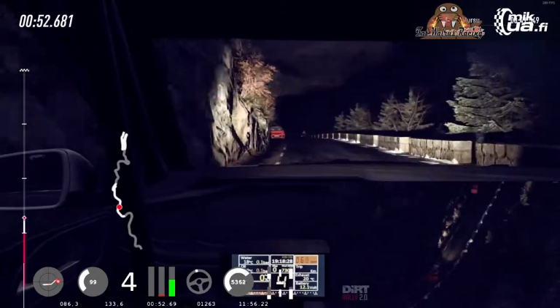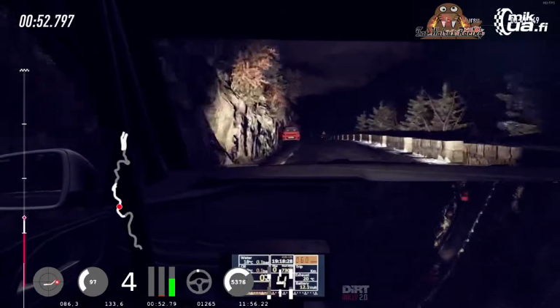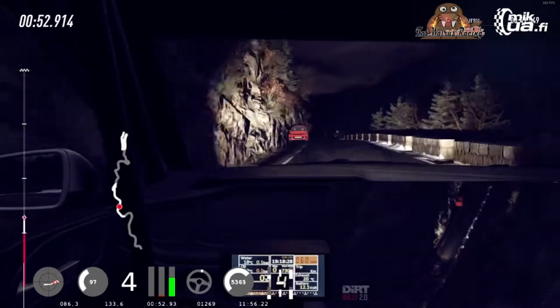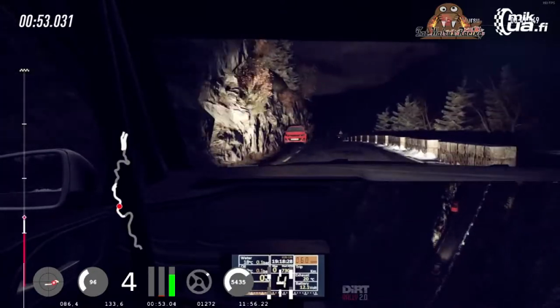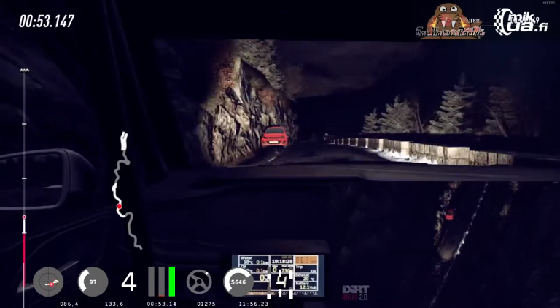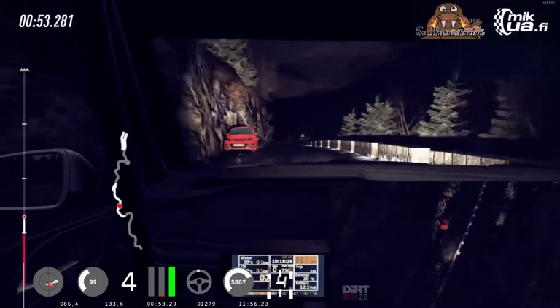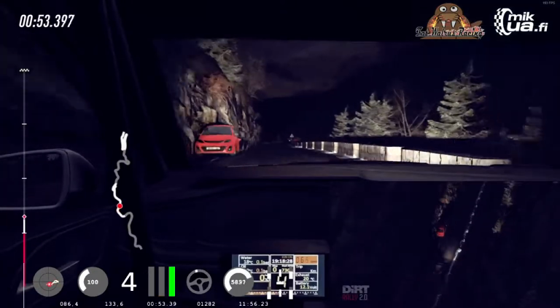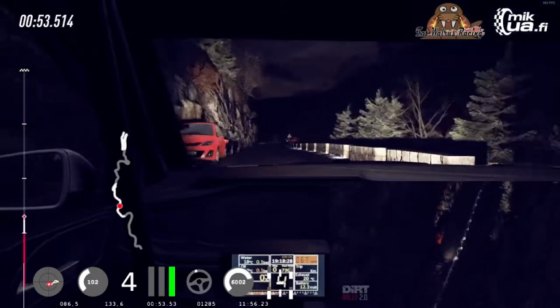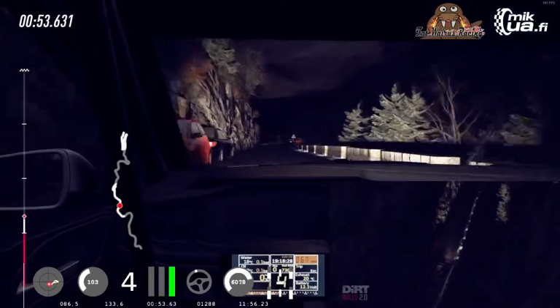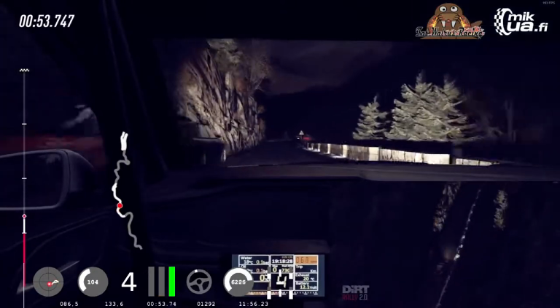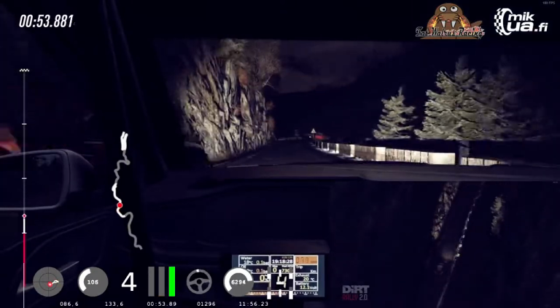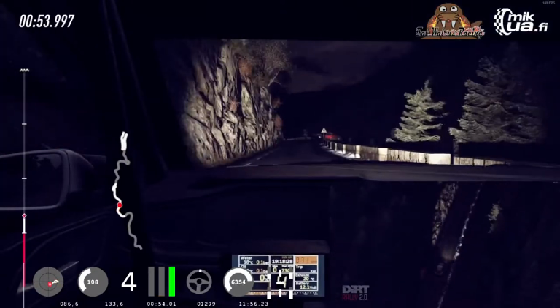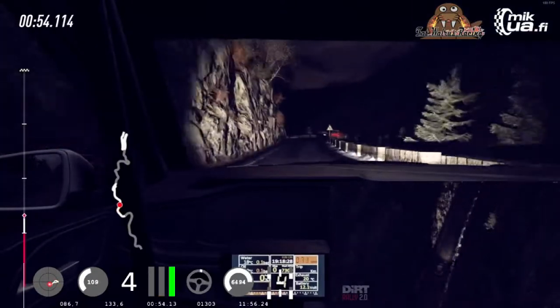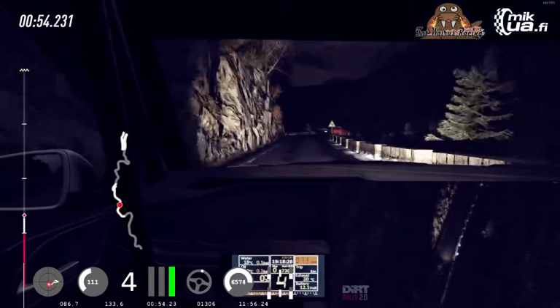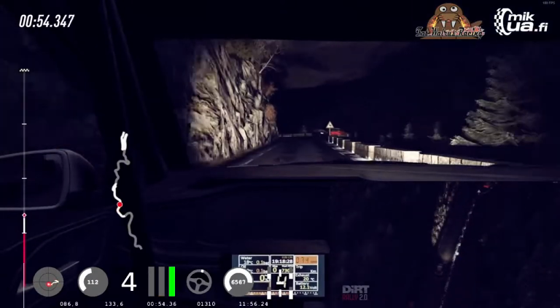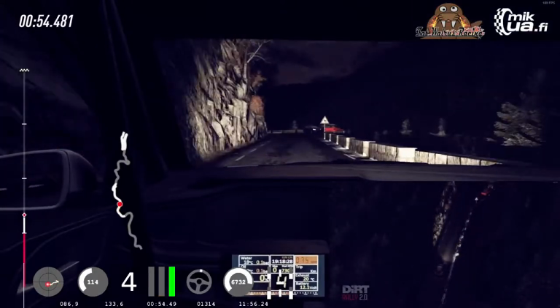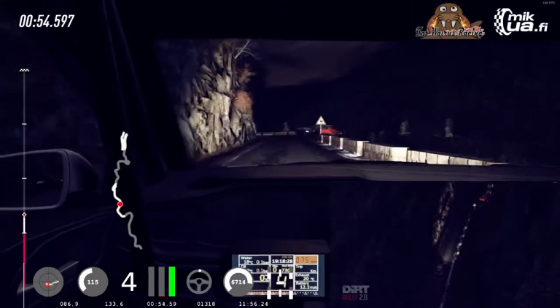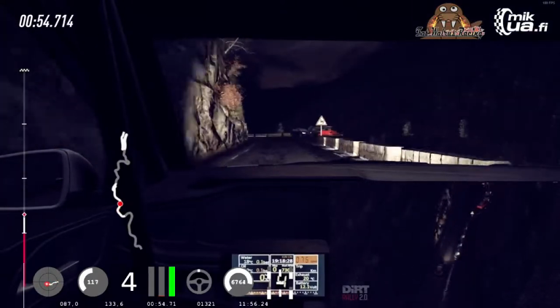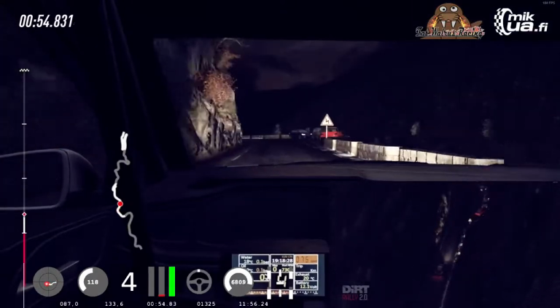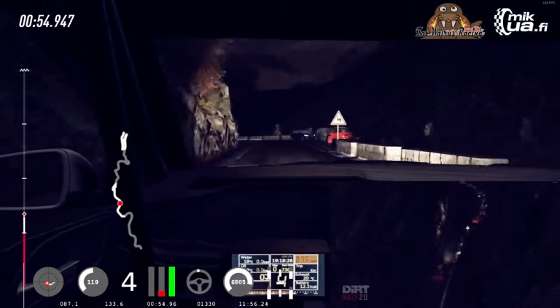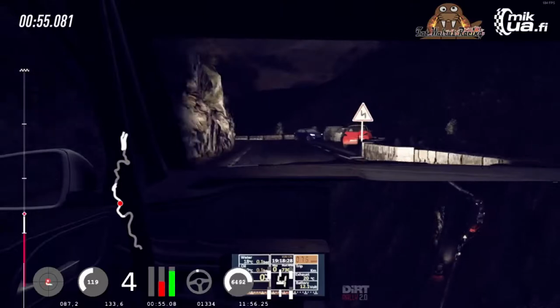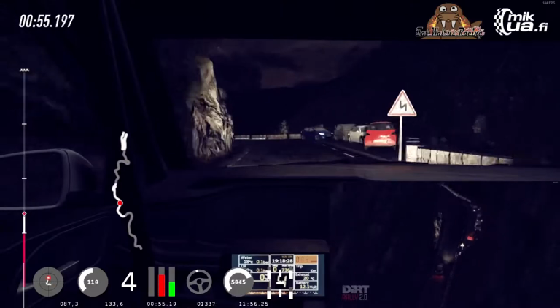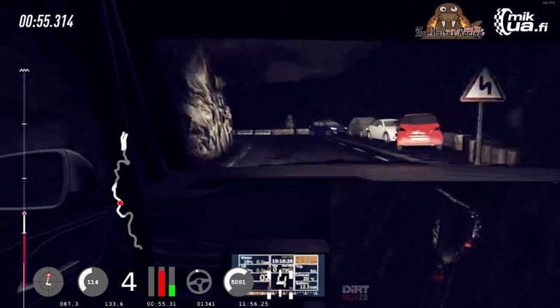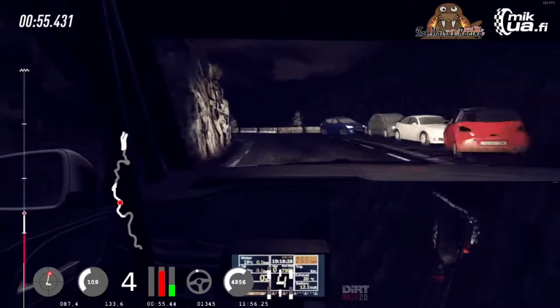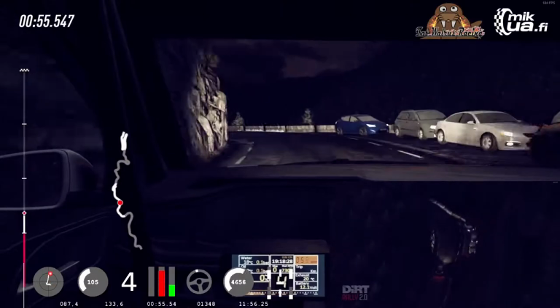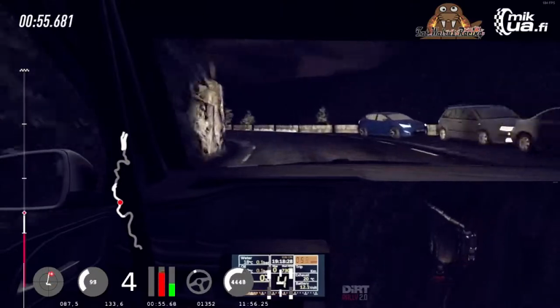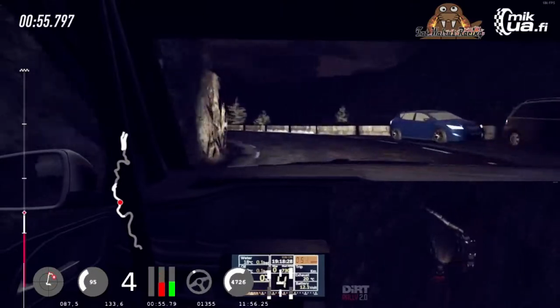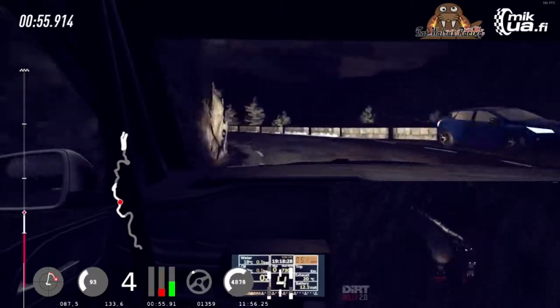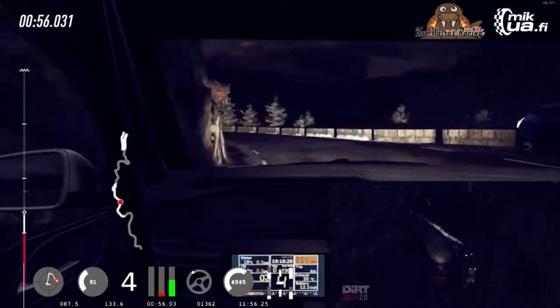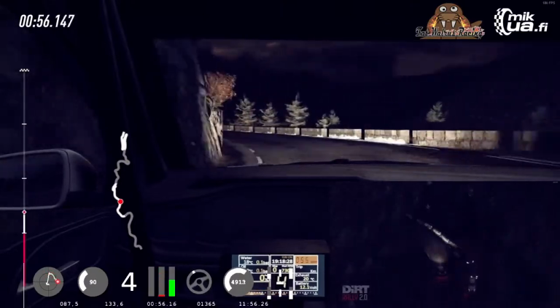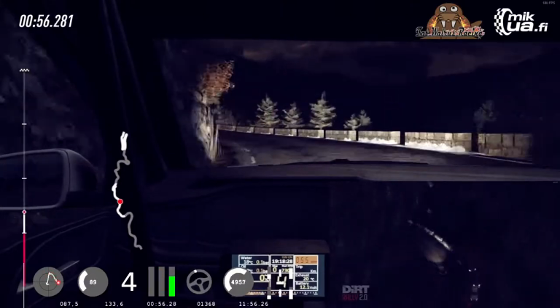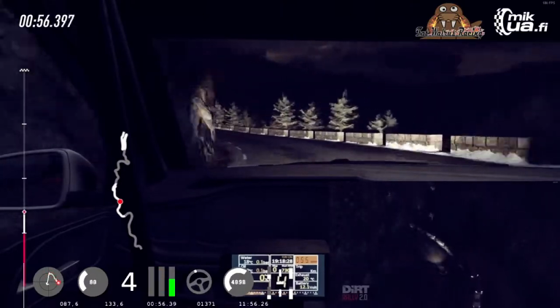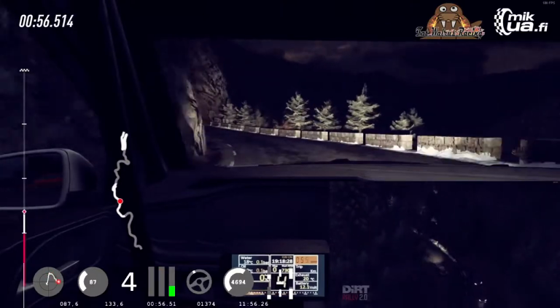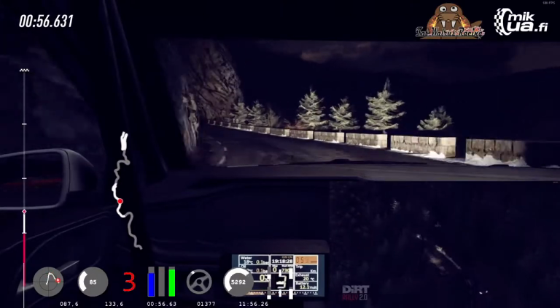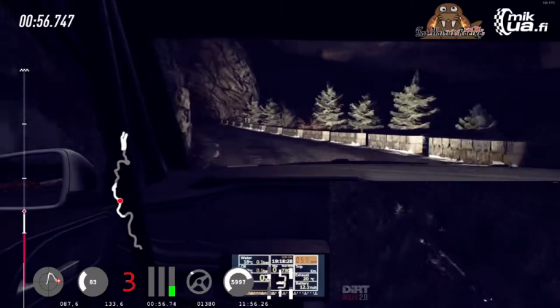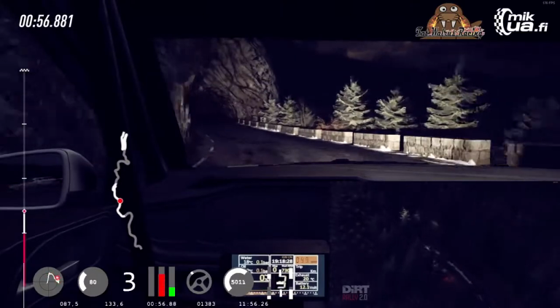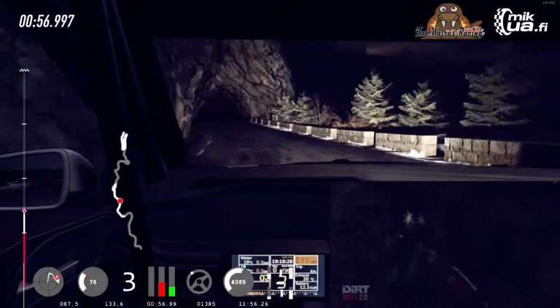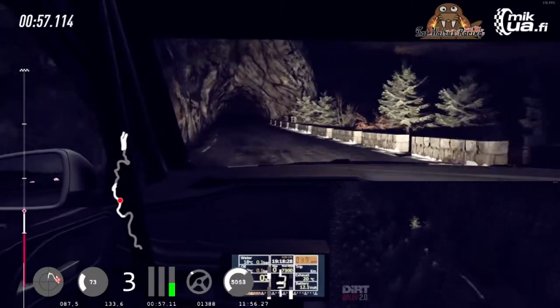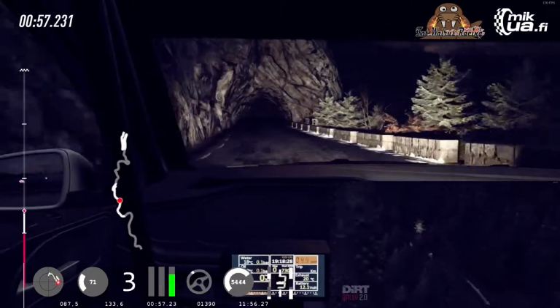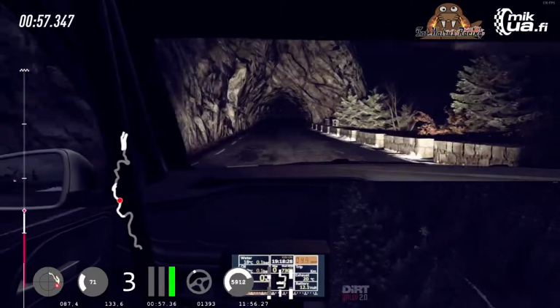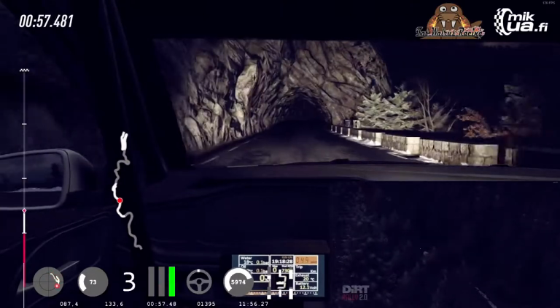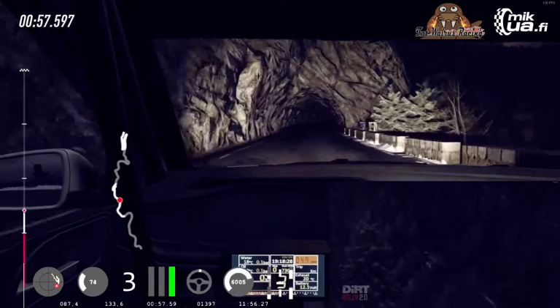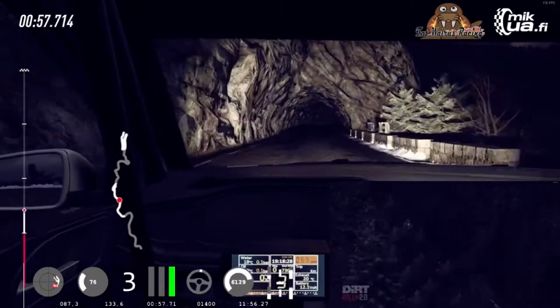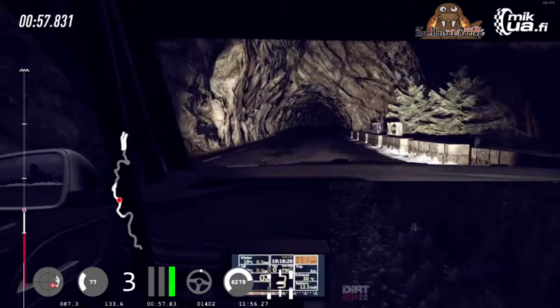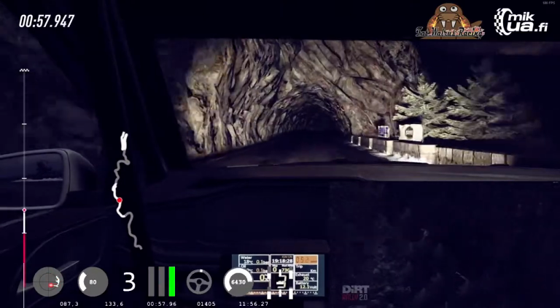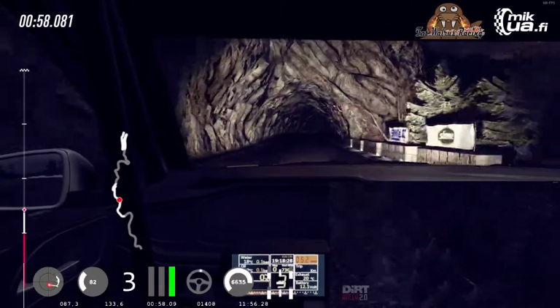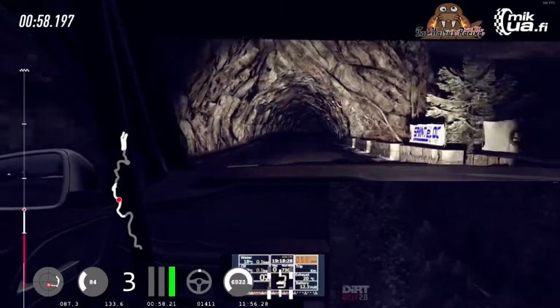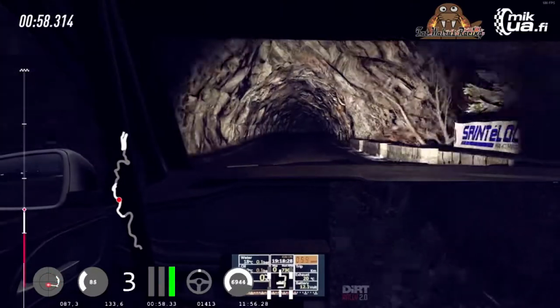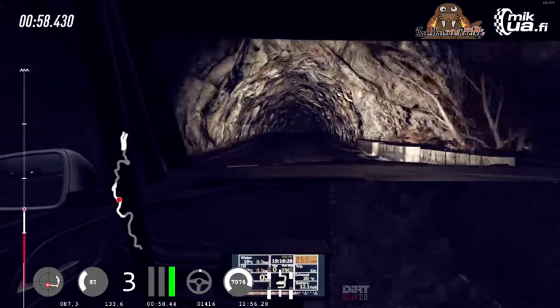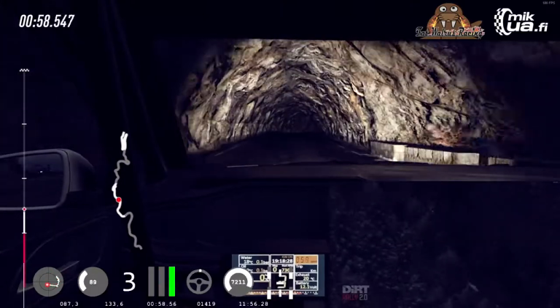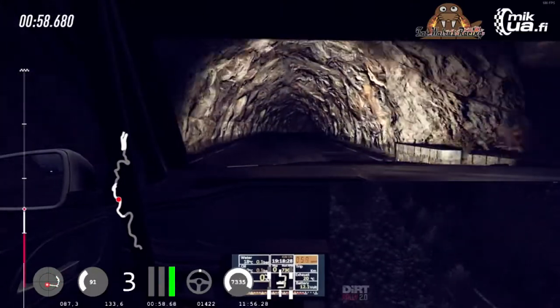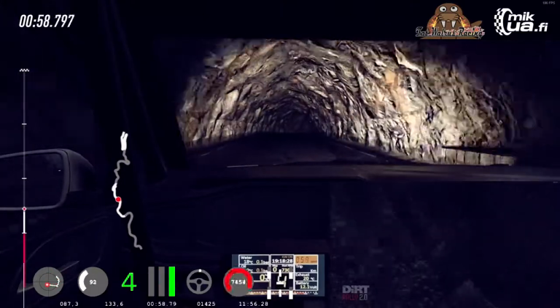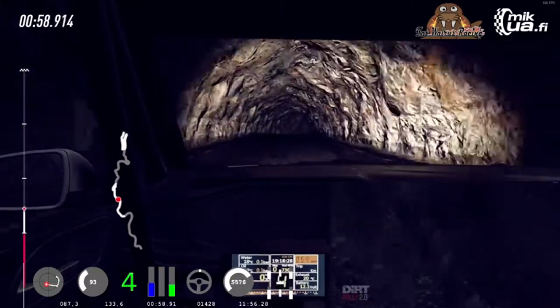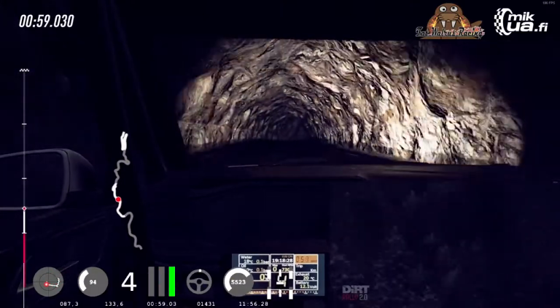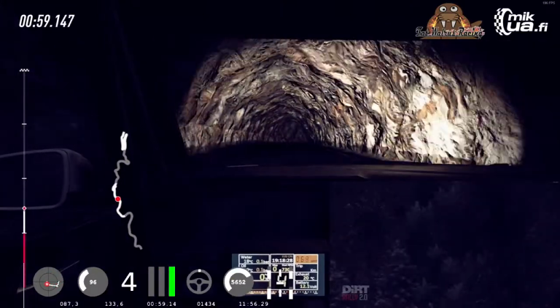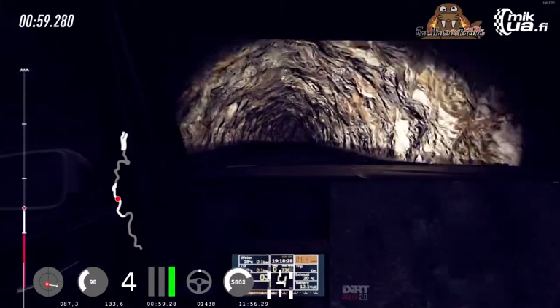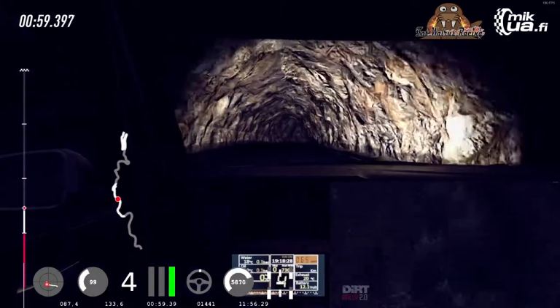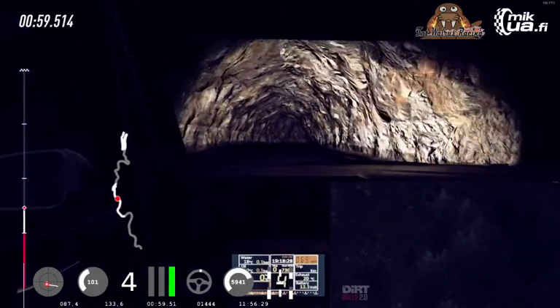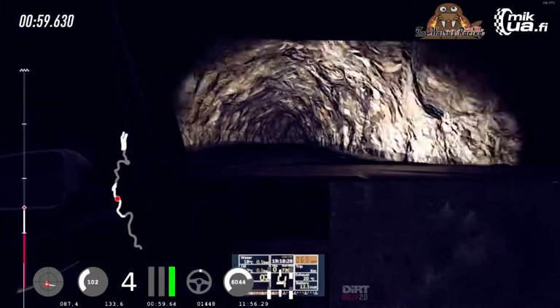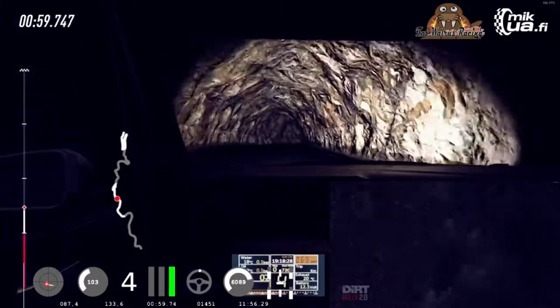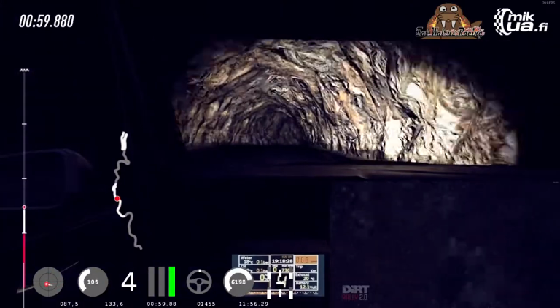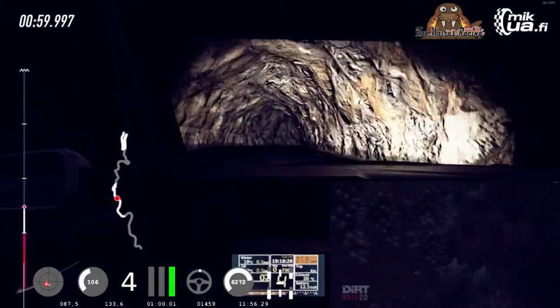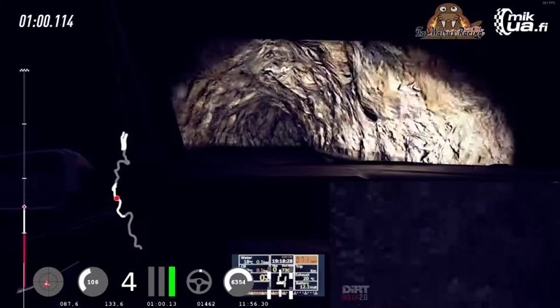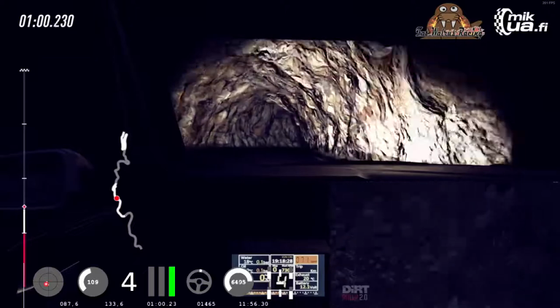Left long, tightens through tunnel. 50. 3 right long, opens. Classic right over crest.